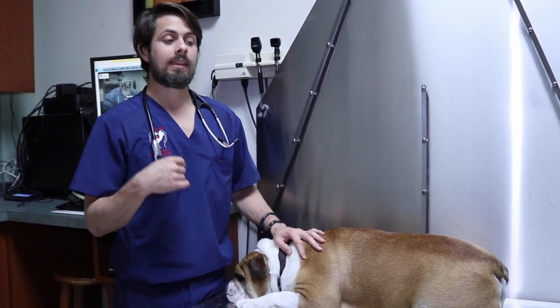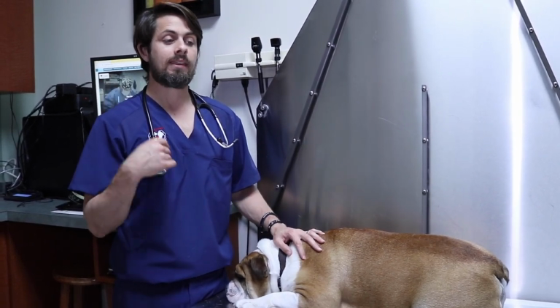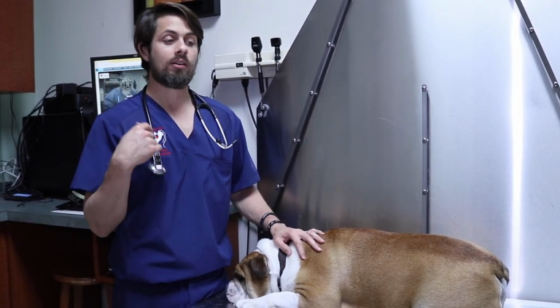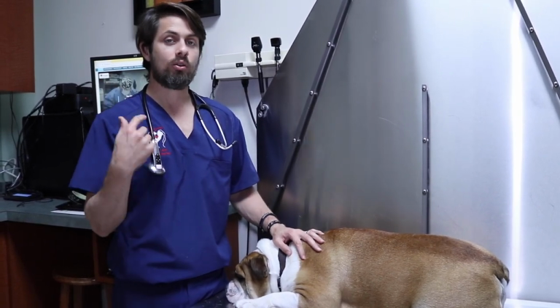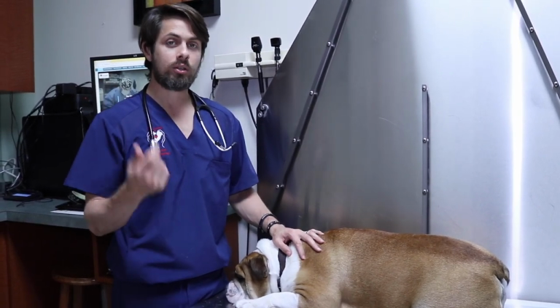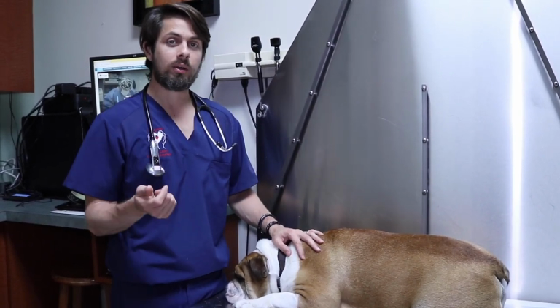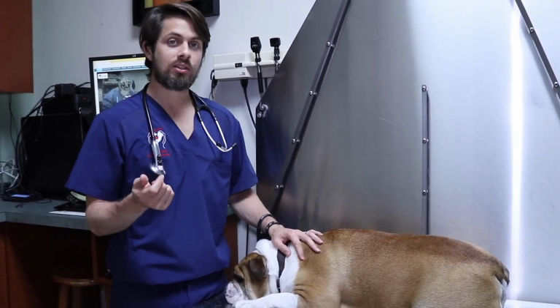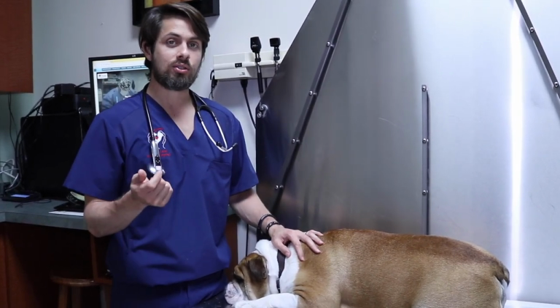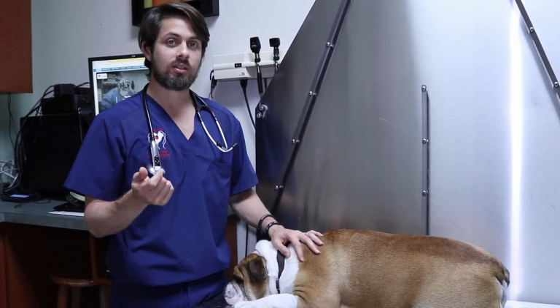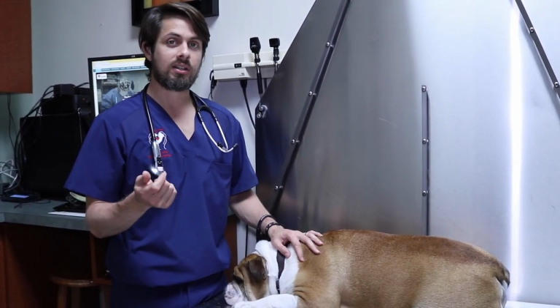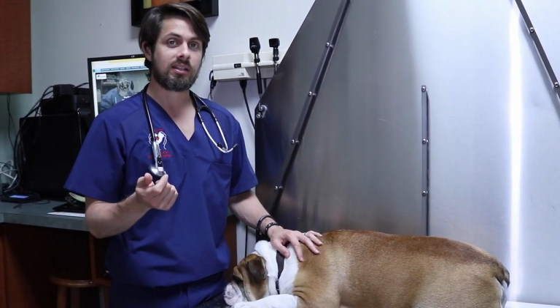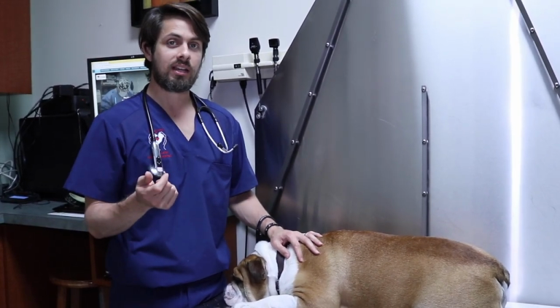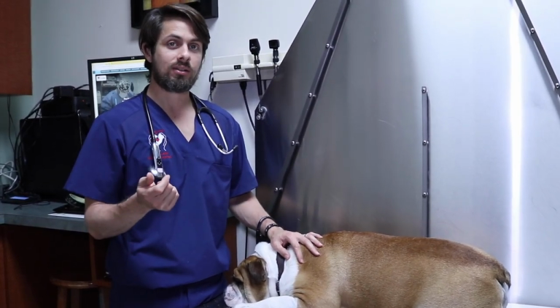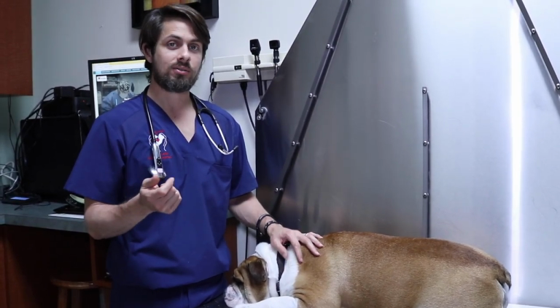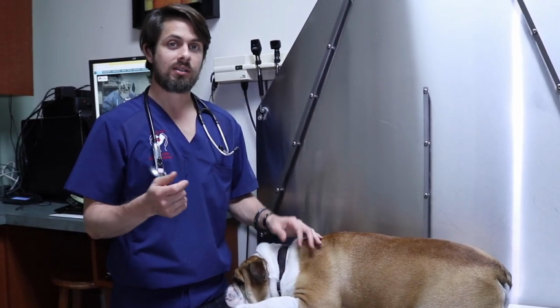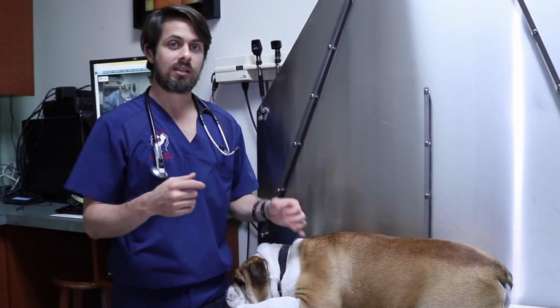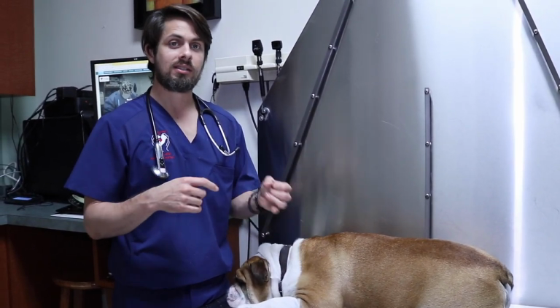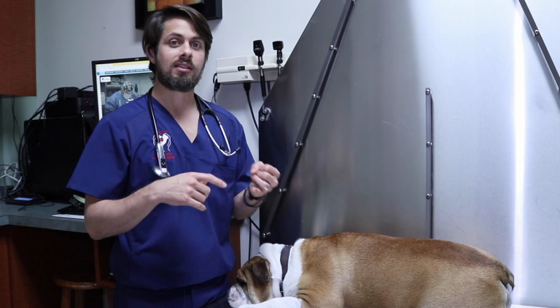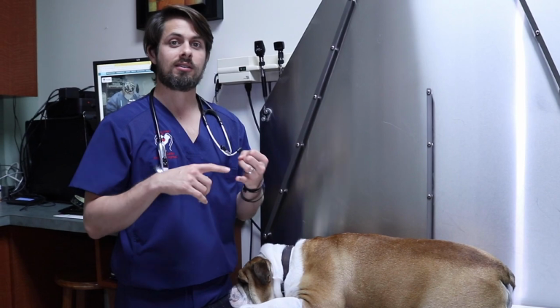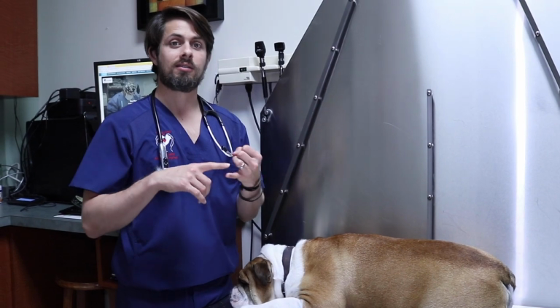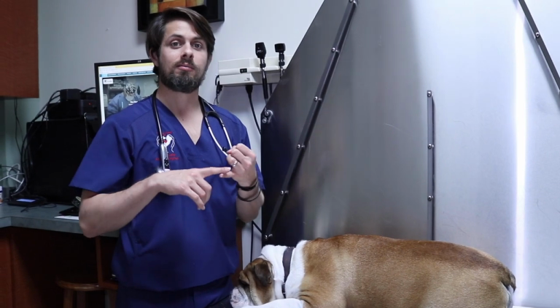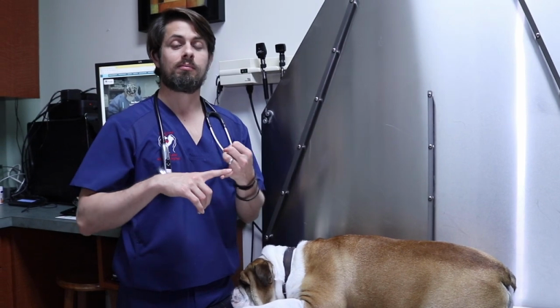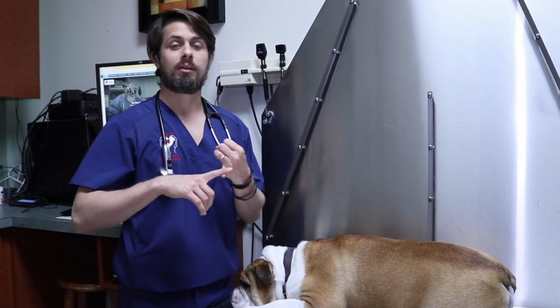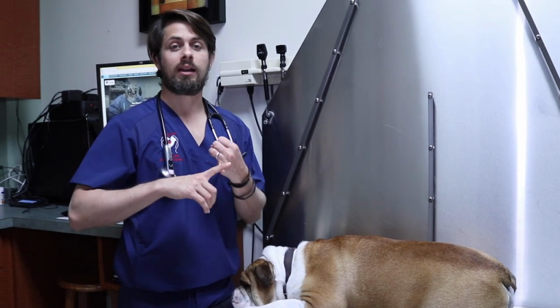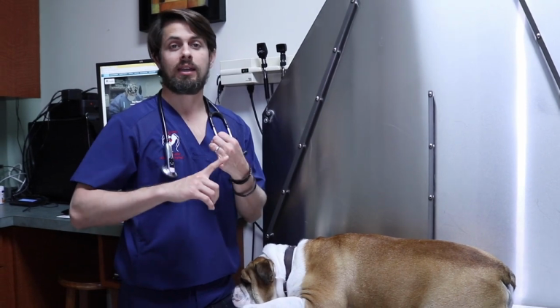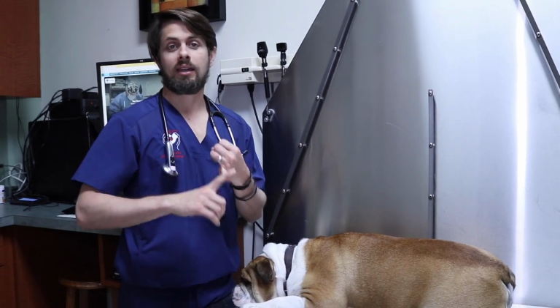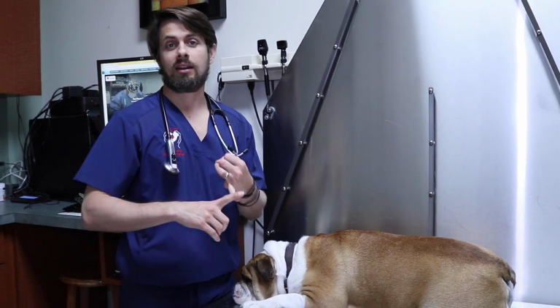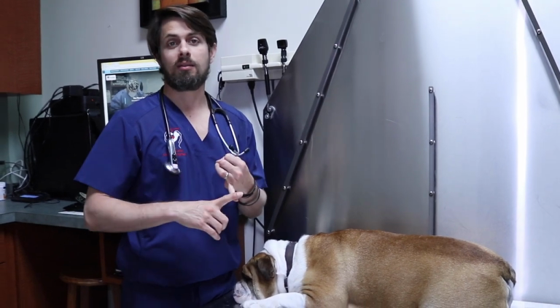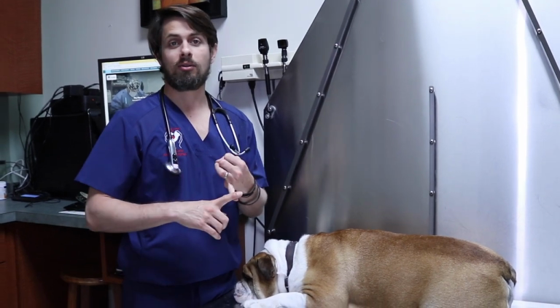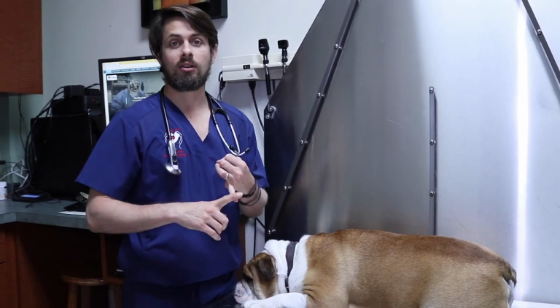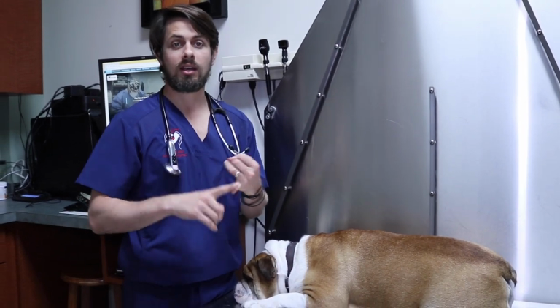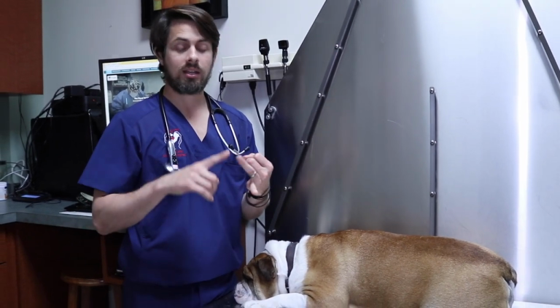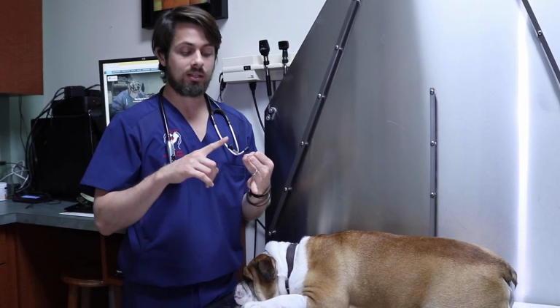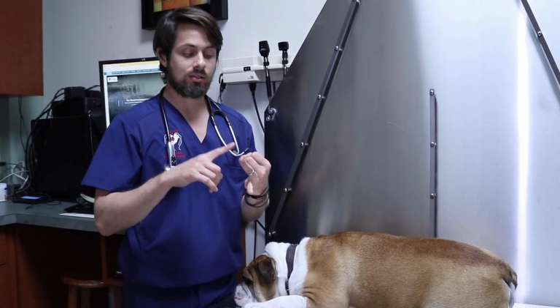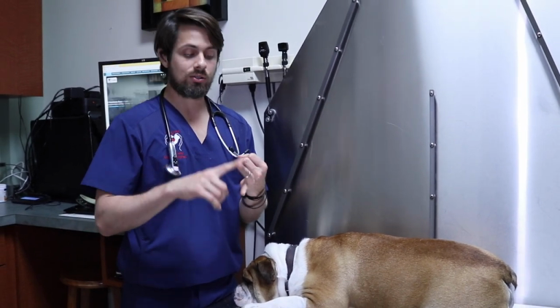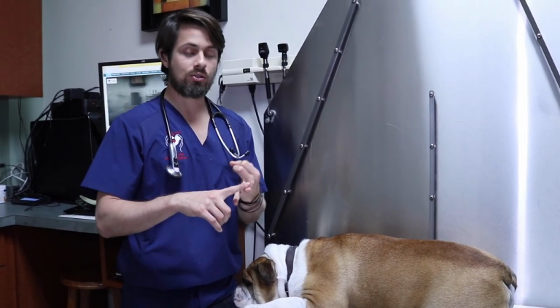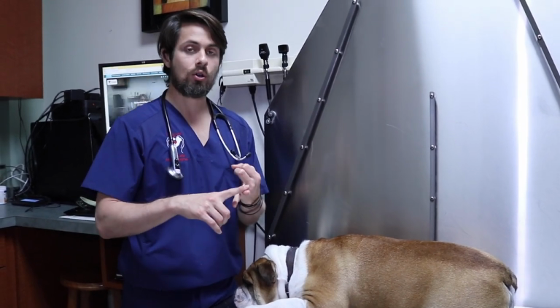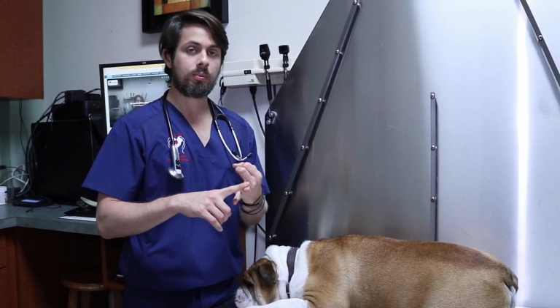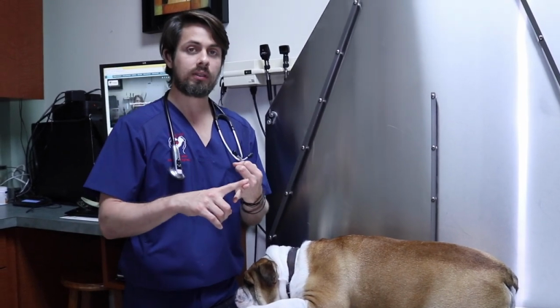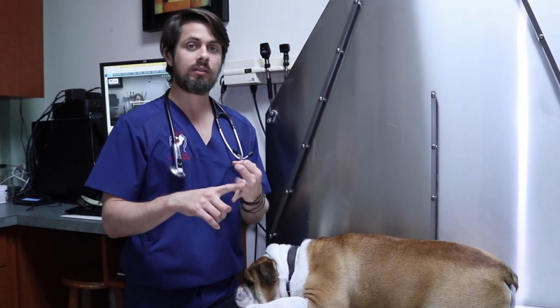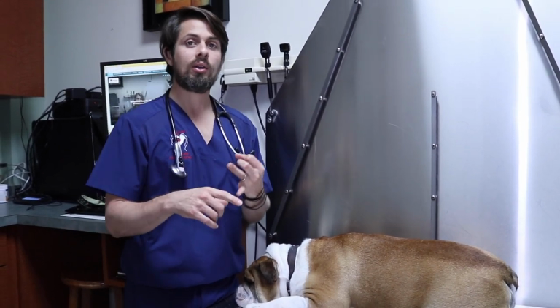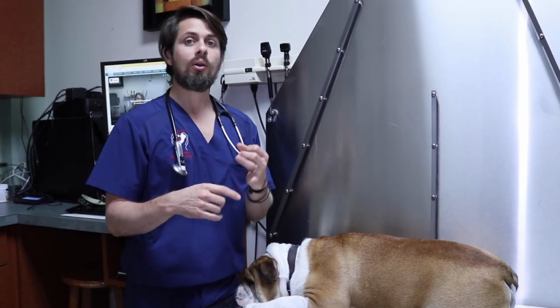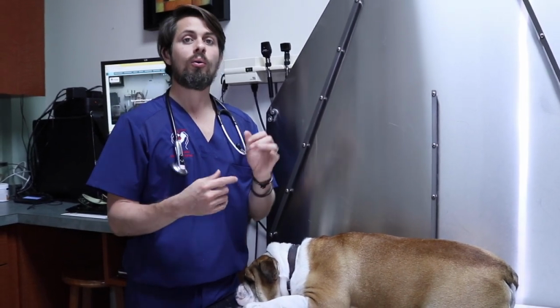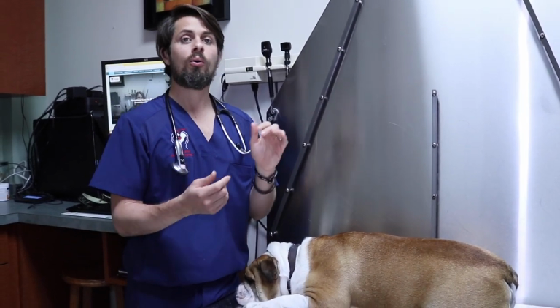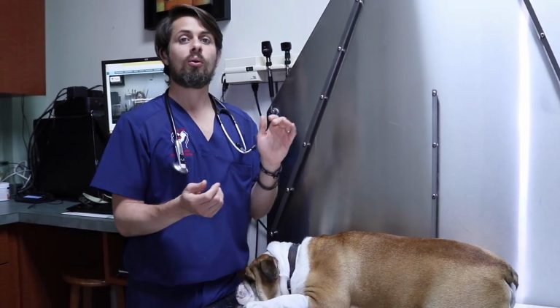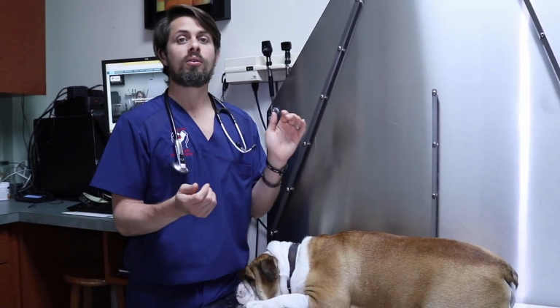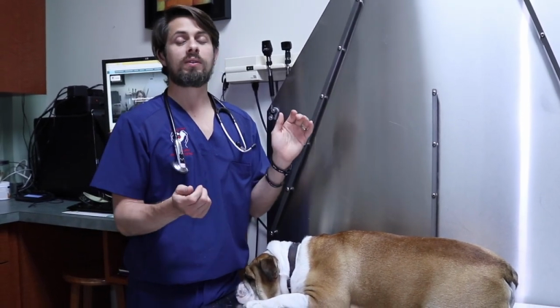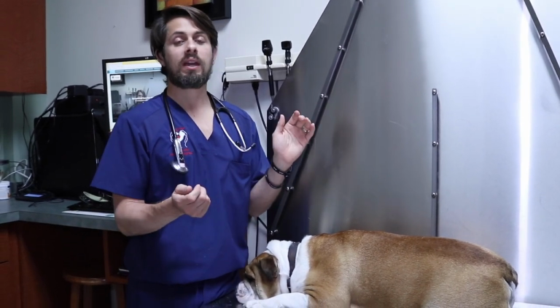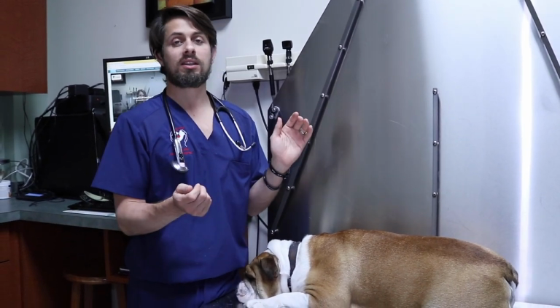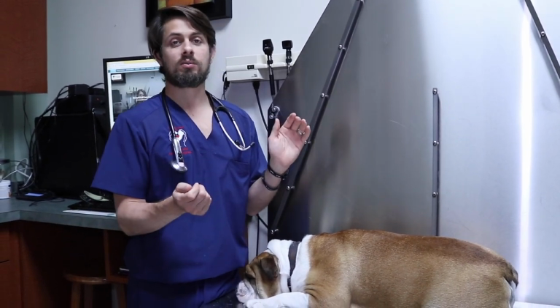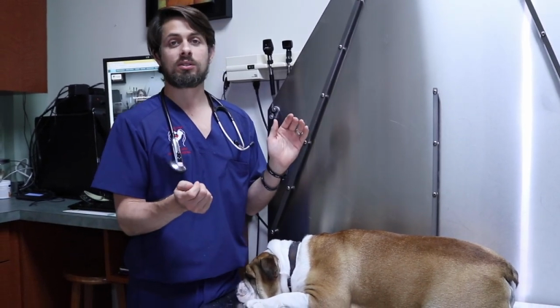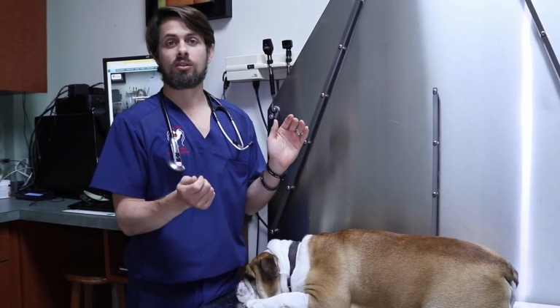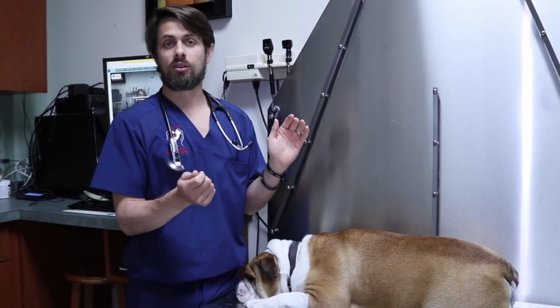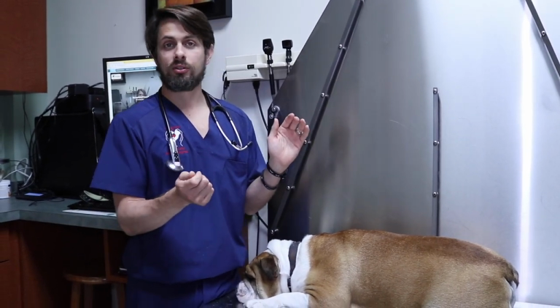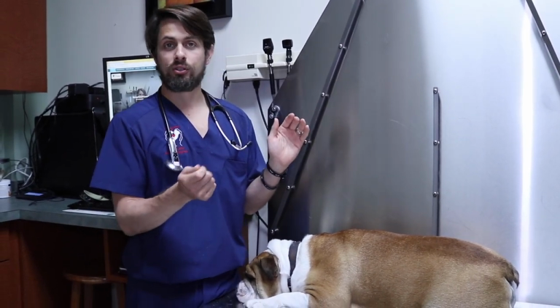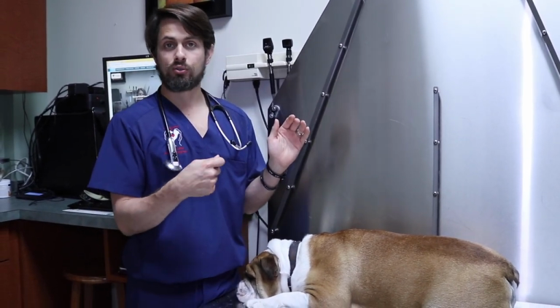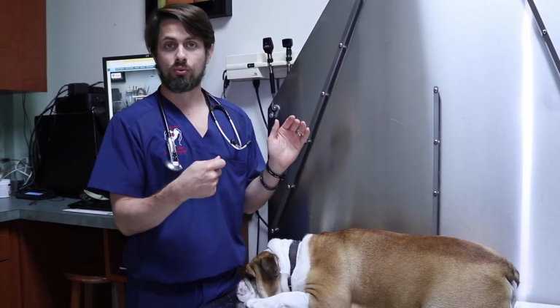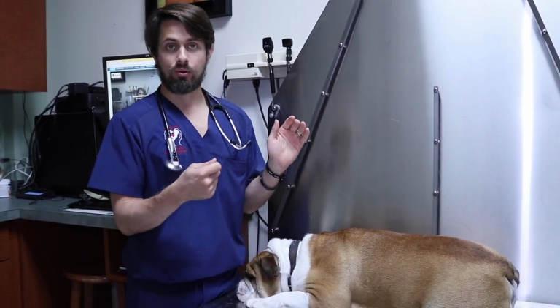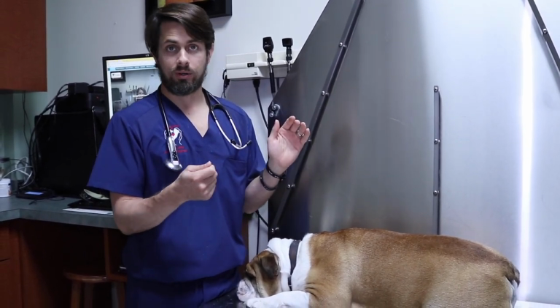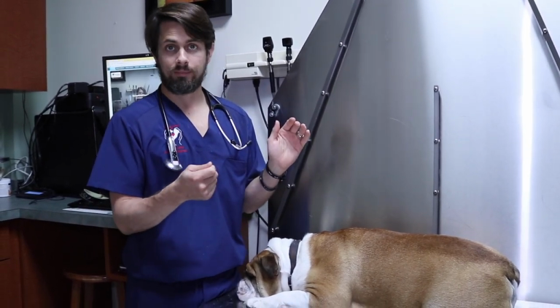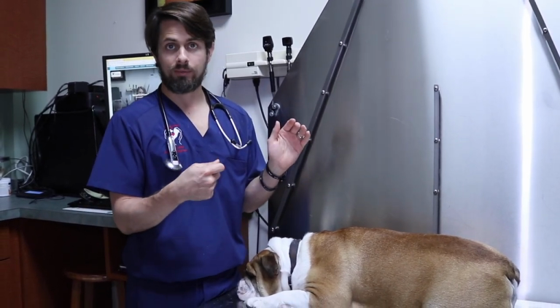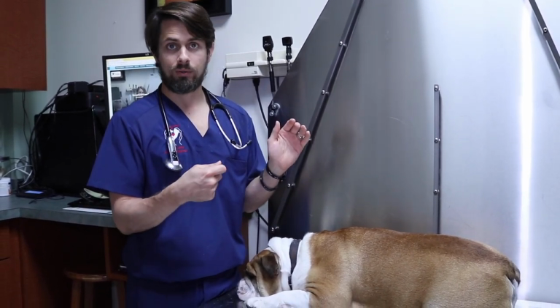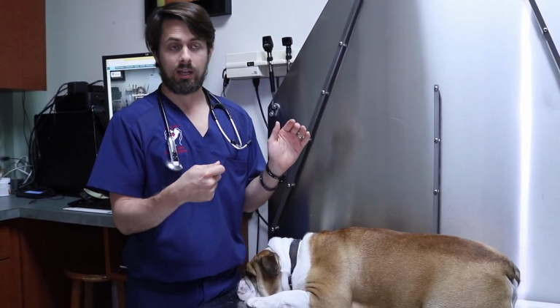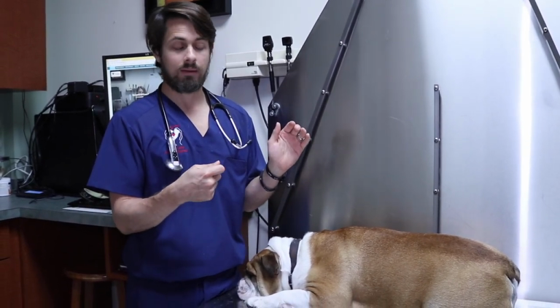X-rays will not identify a torn ligament, but they can show some inflammation or intracapsular effusion in that joint, which can be suggestive of a torn ACL — though again, not diagnostic. The only way to diagnose it is either by an MRI, scoping, or if he has what's called the drawer sign.